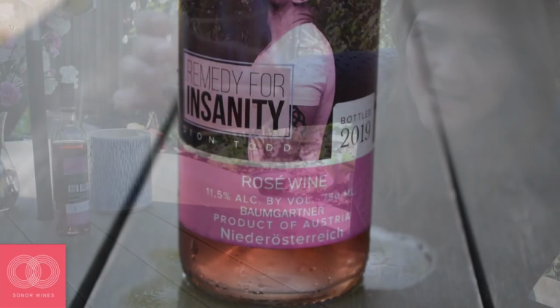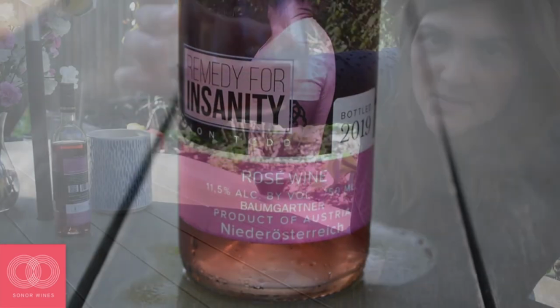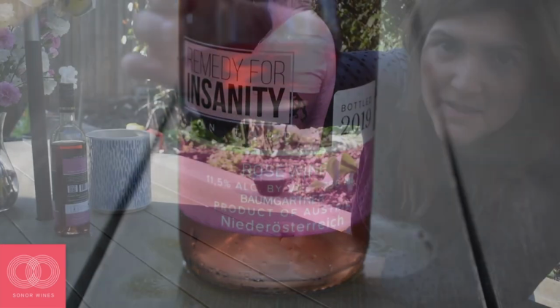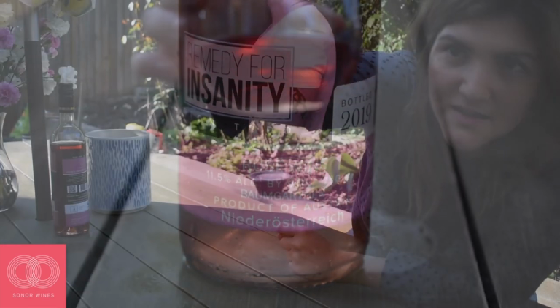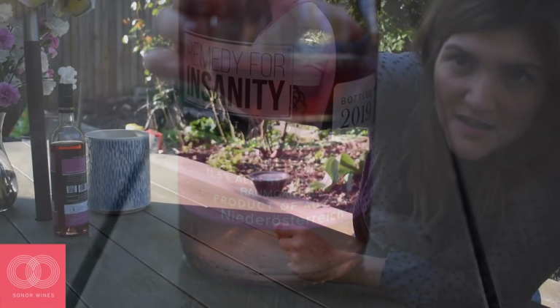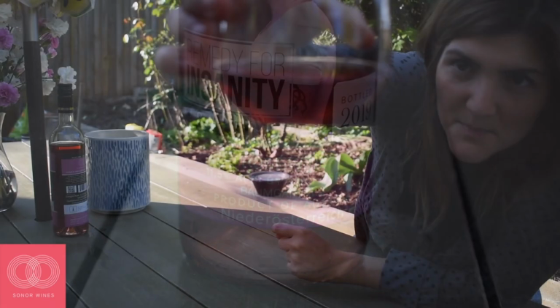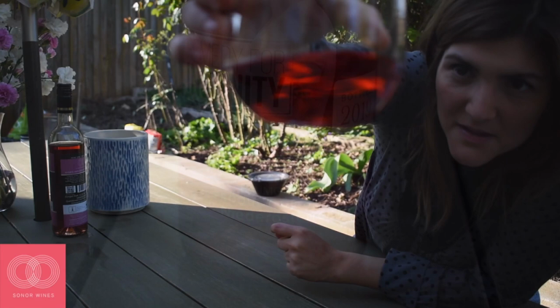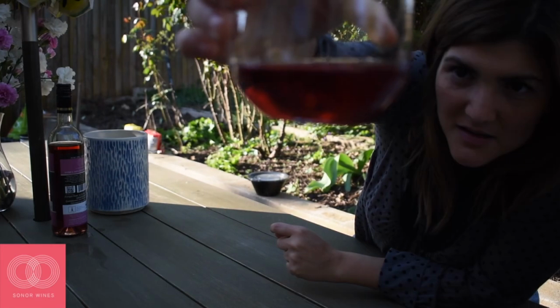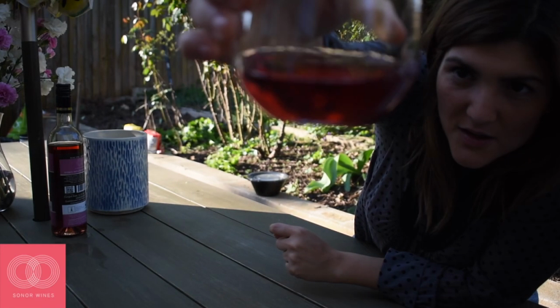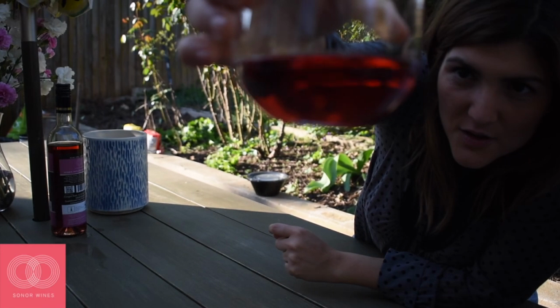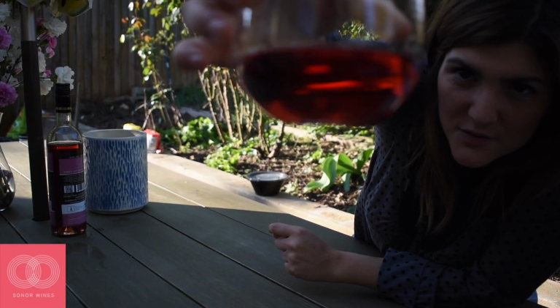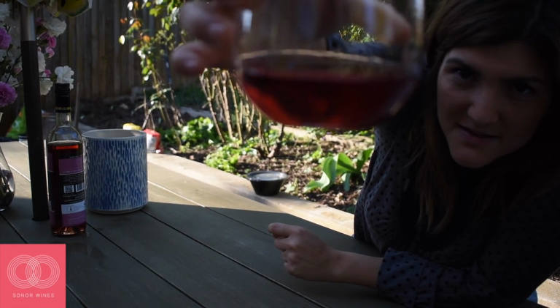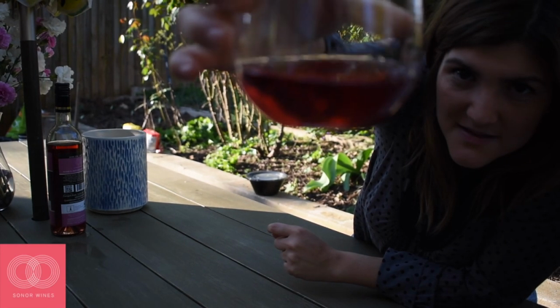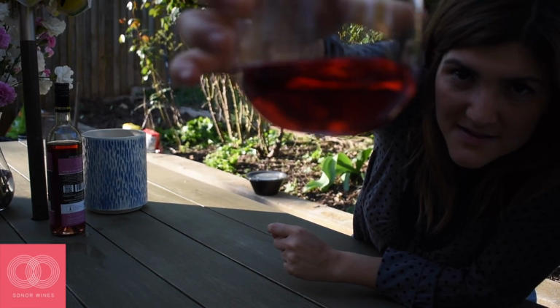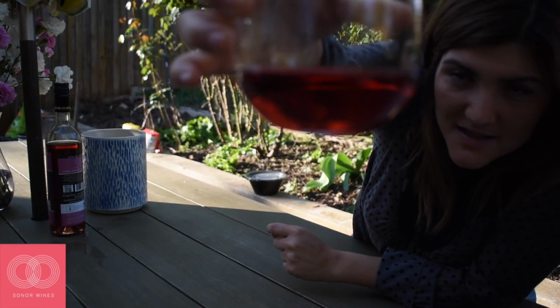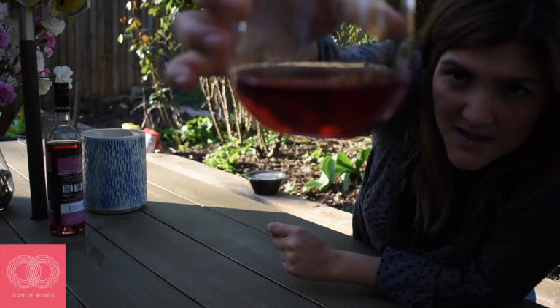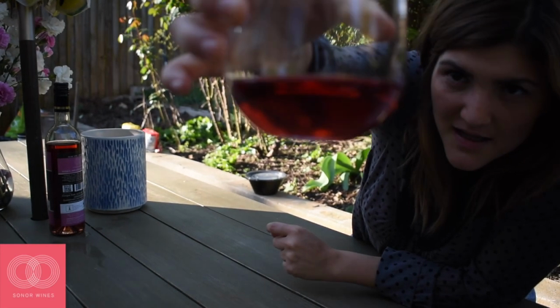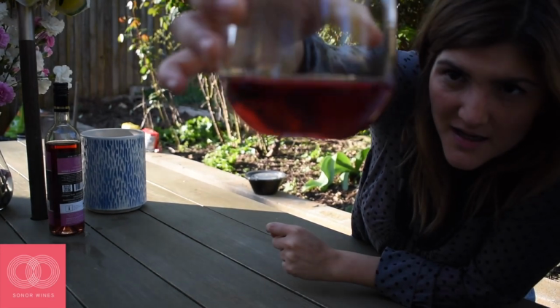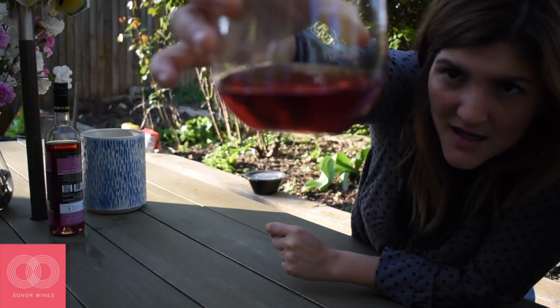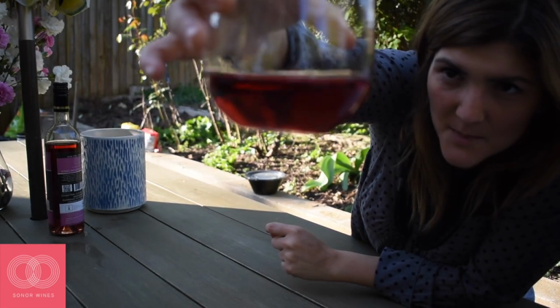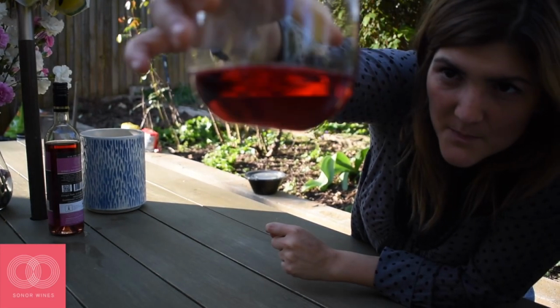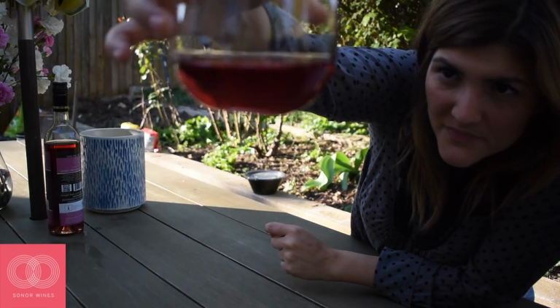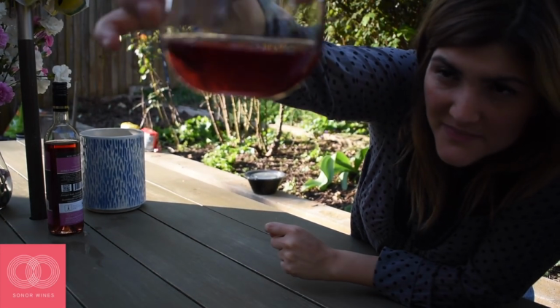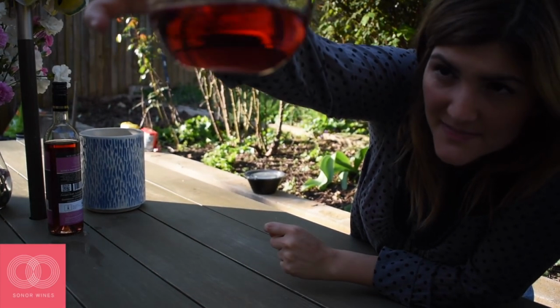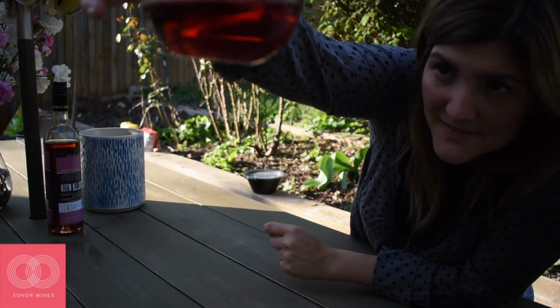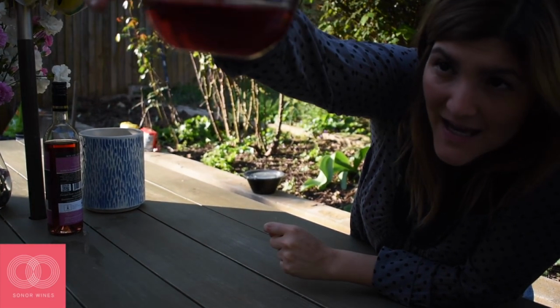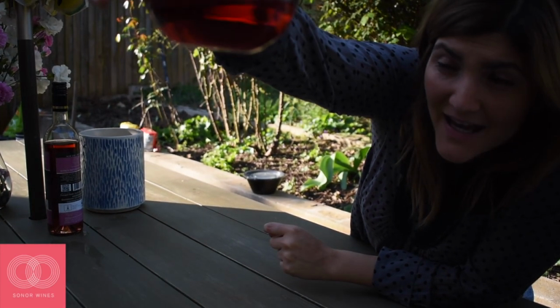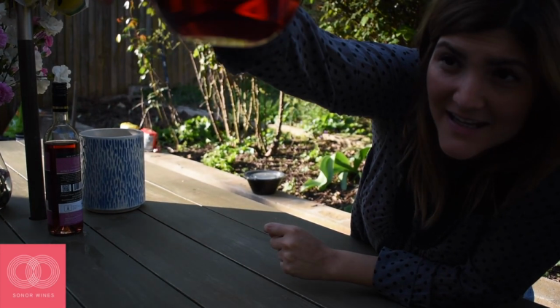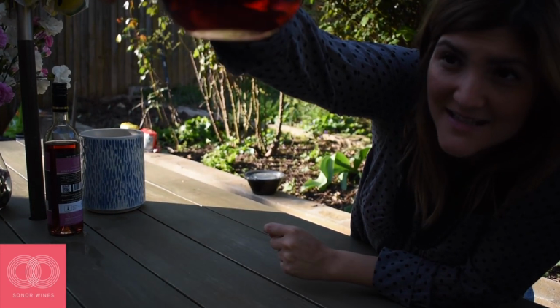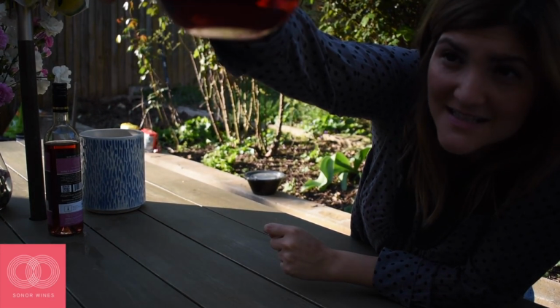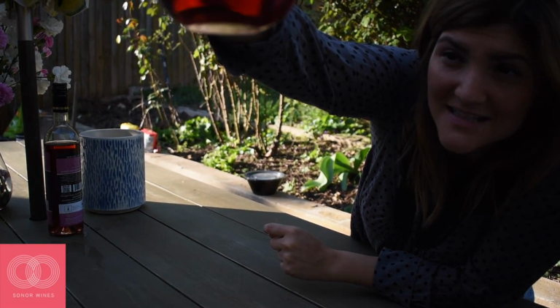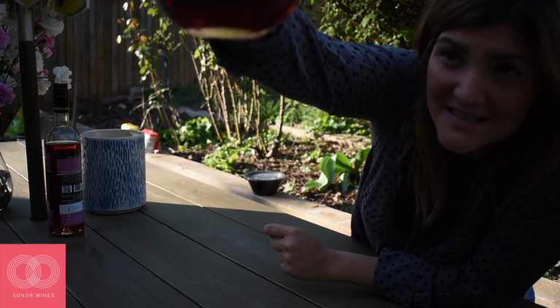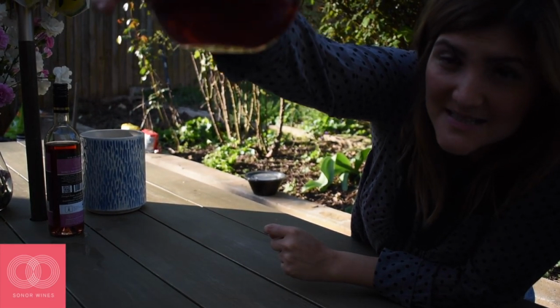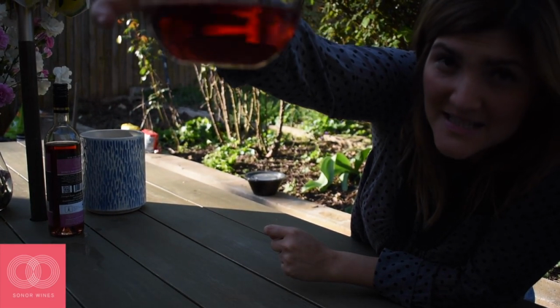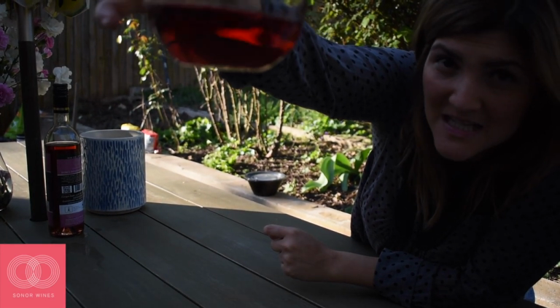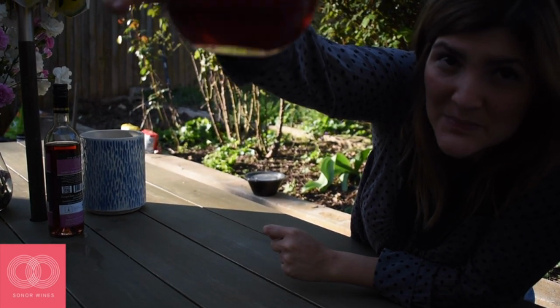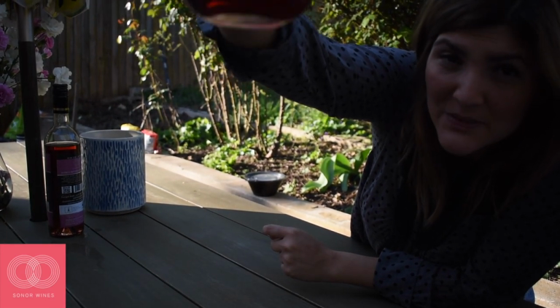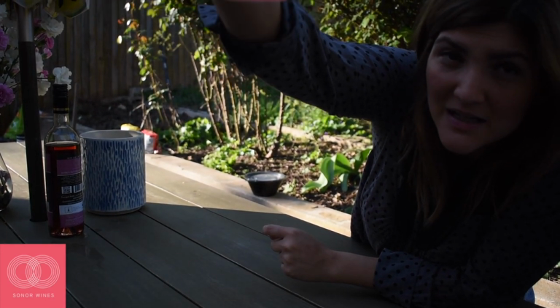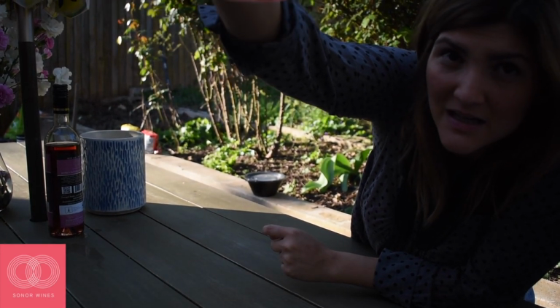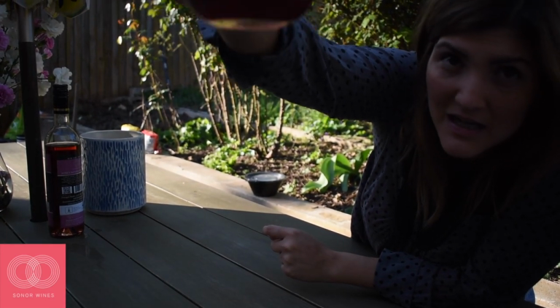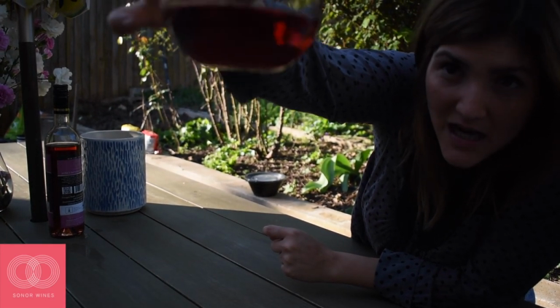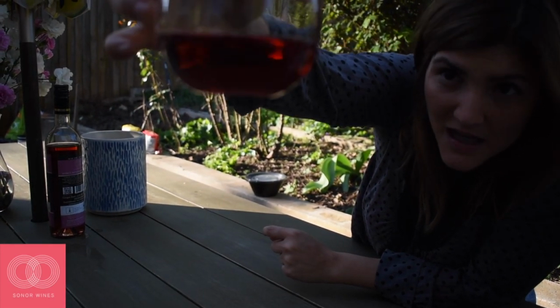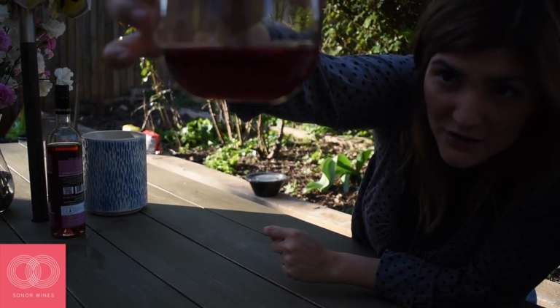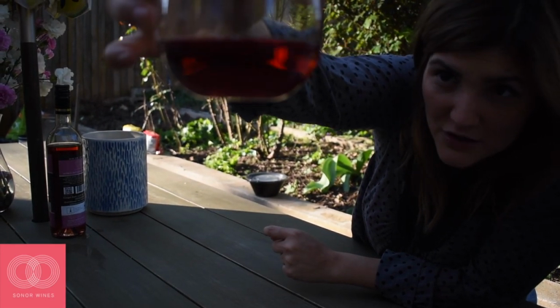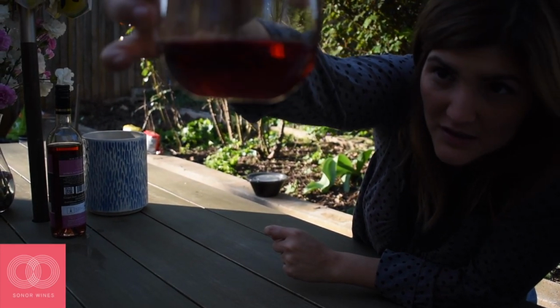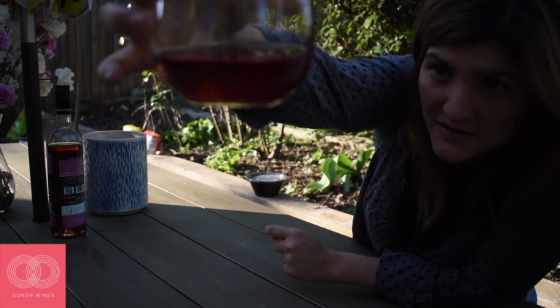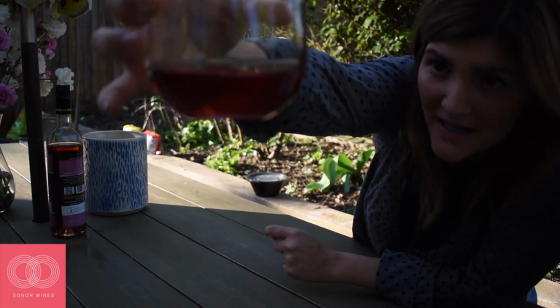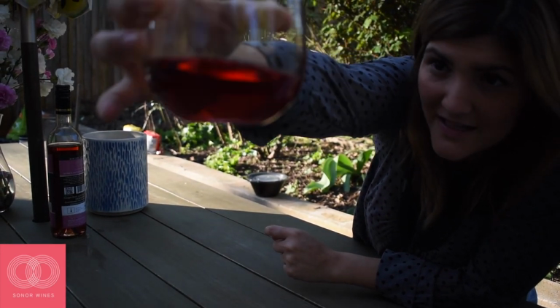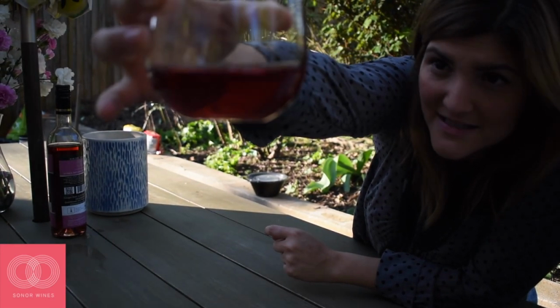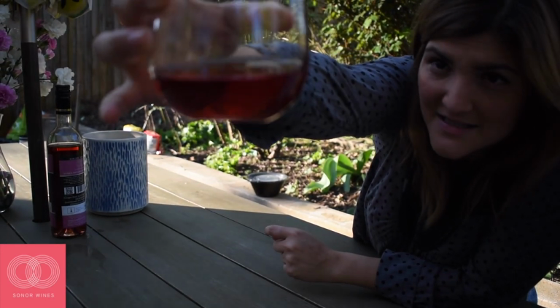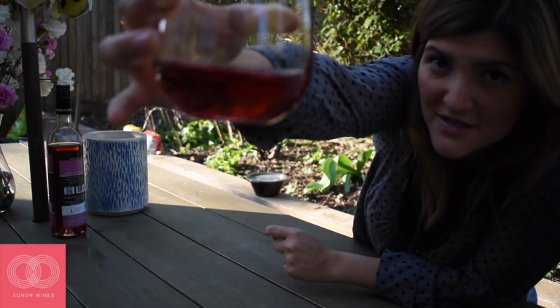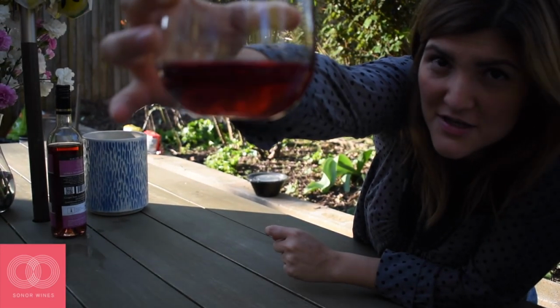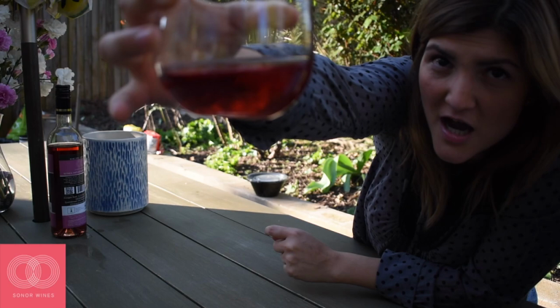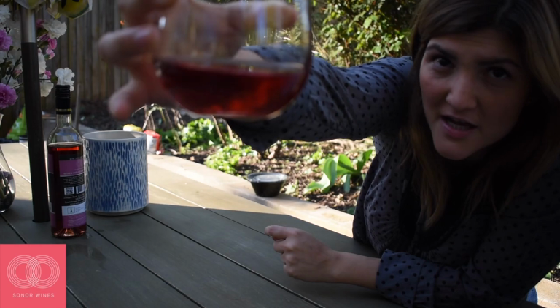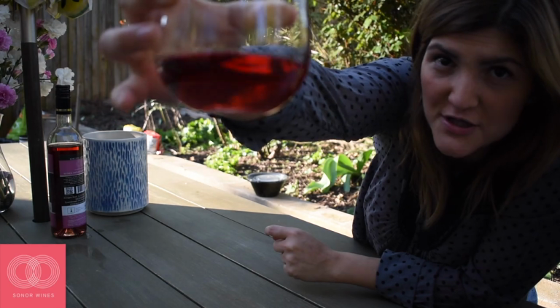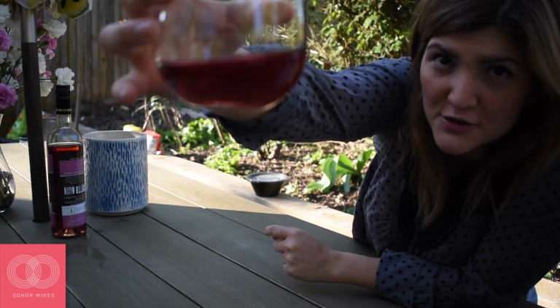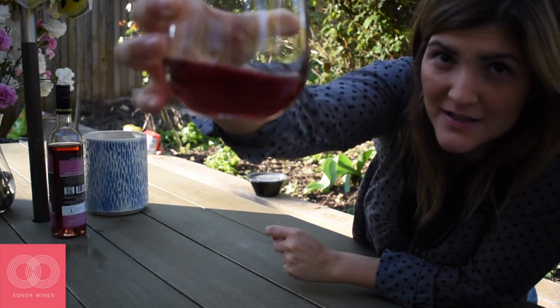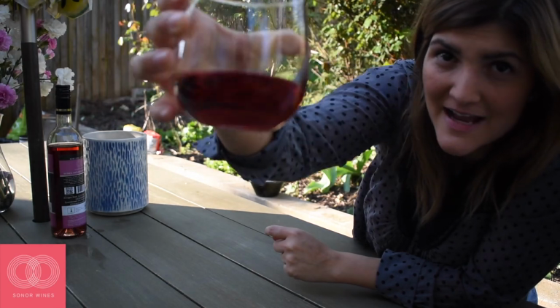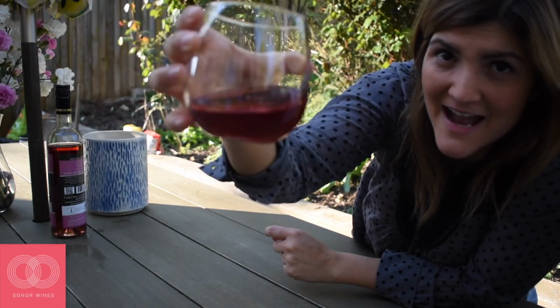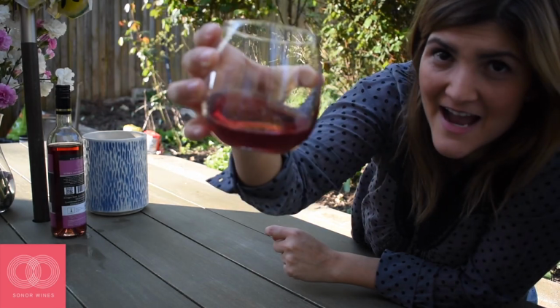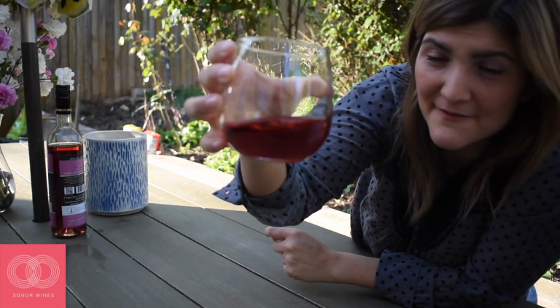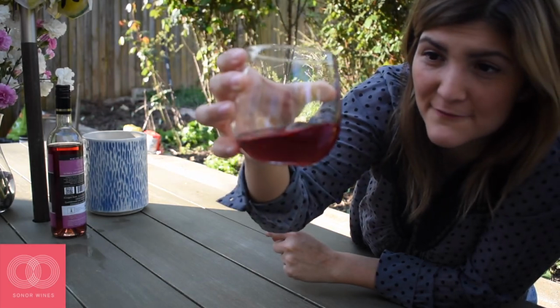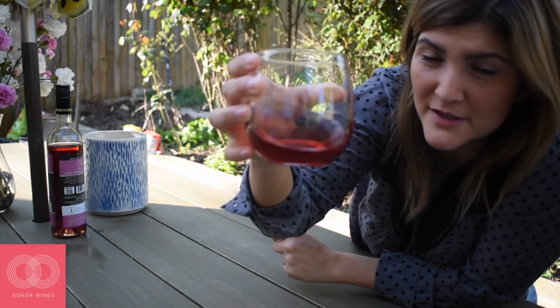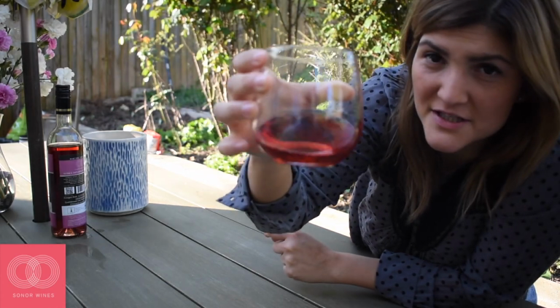Up close — that is a deep color. That is not your average rosé.